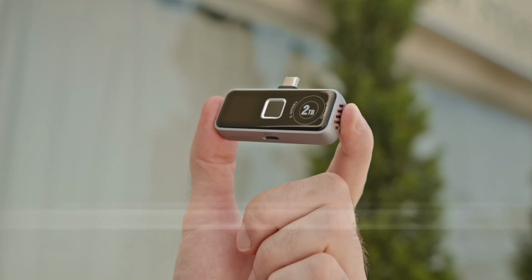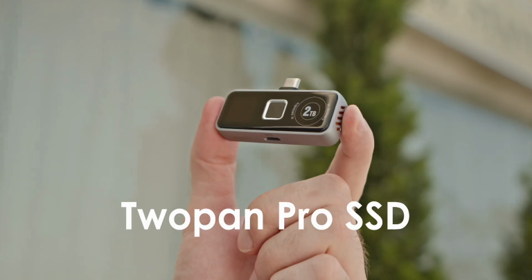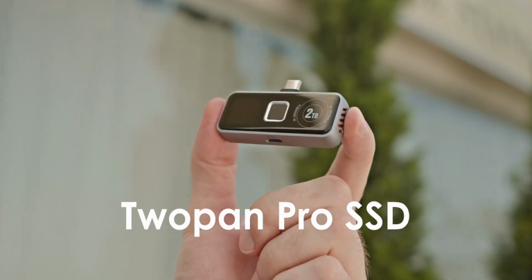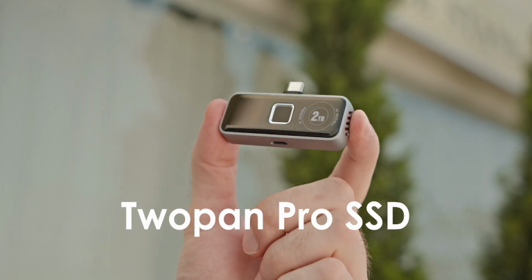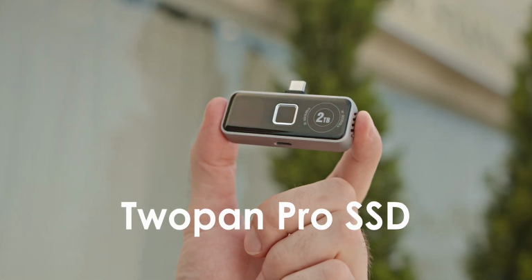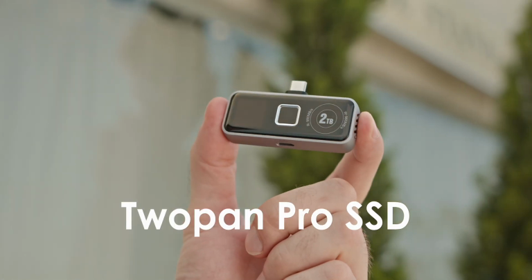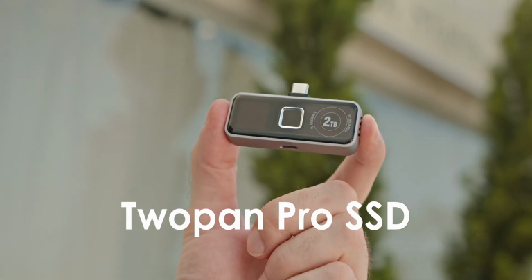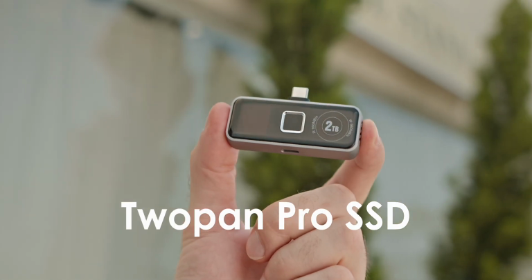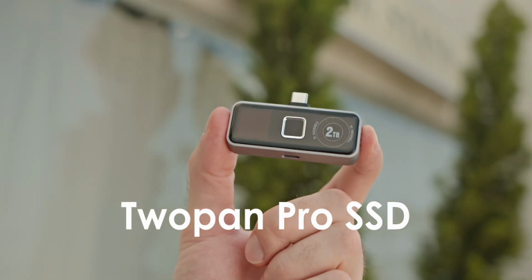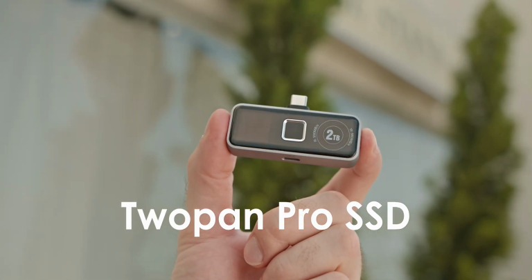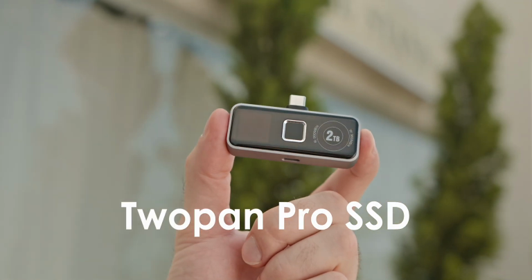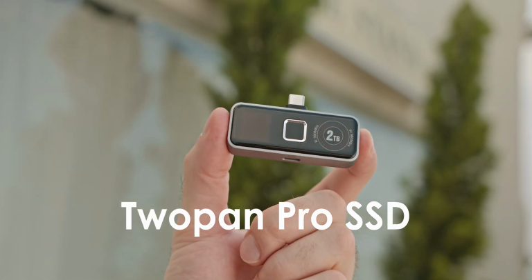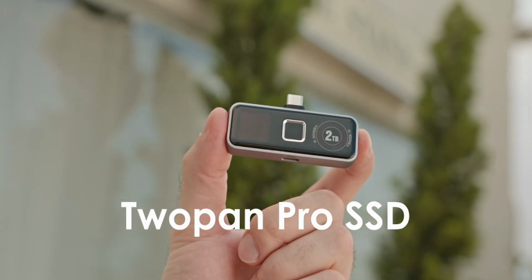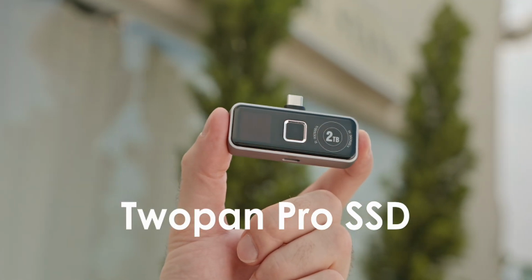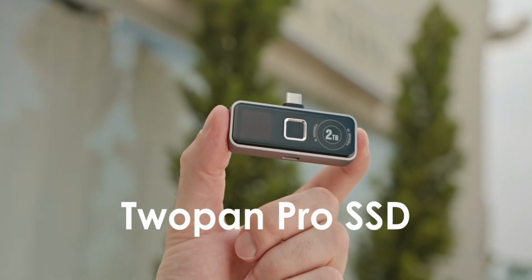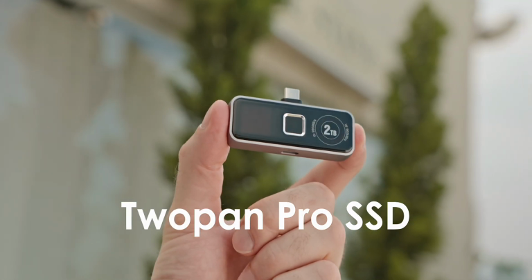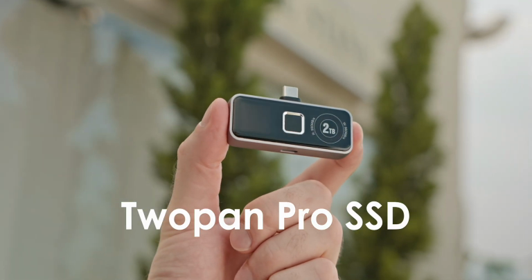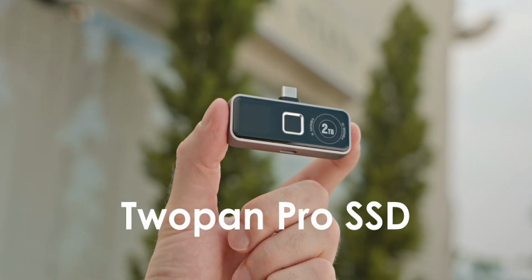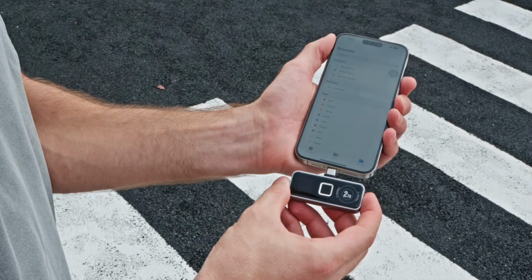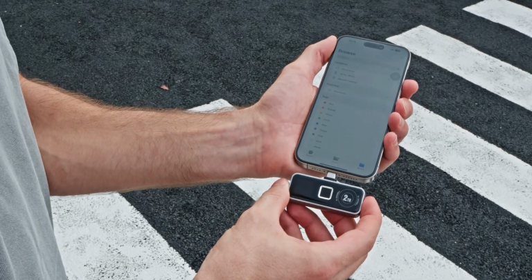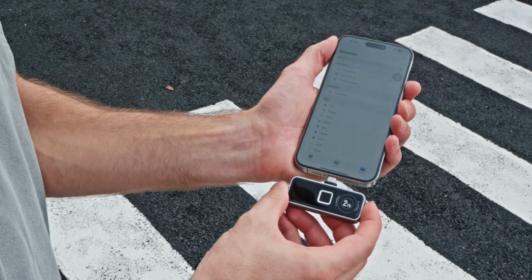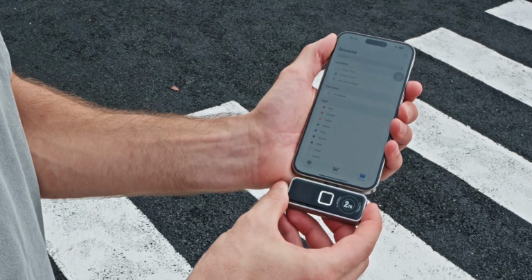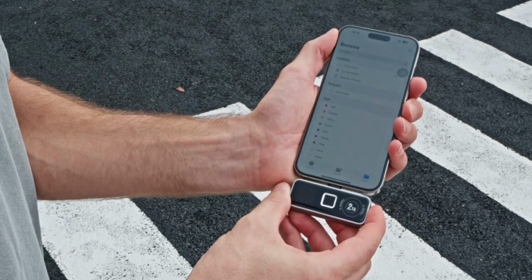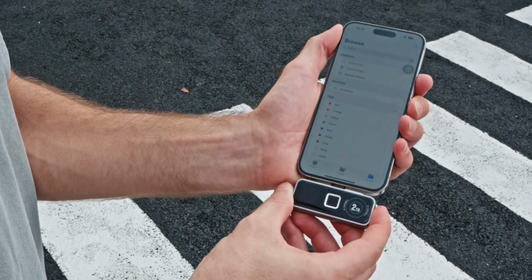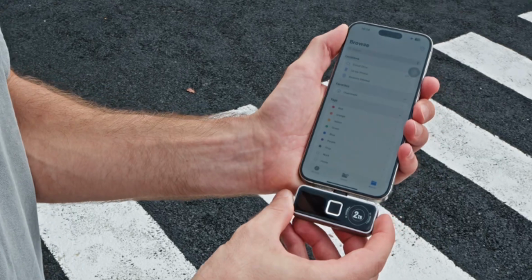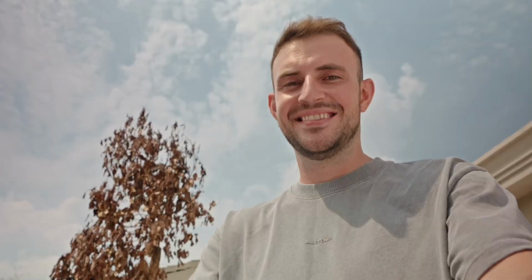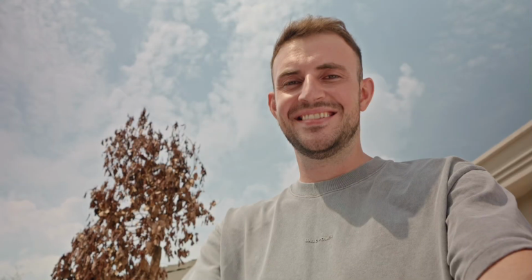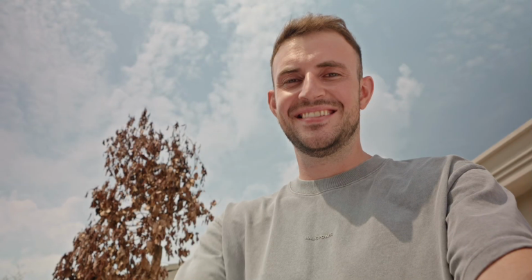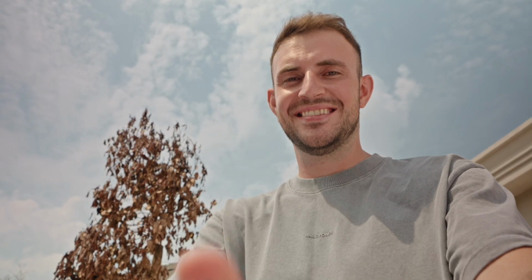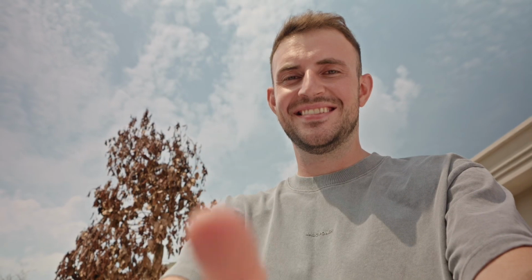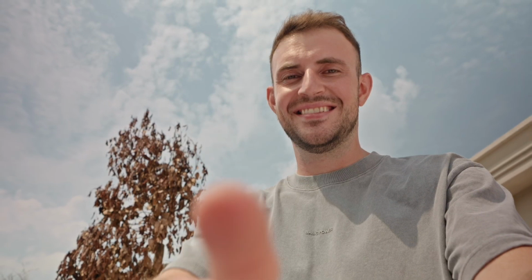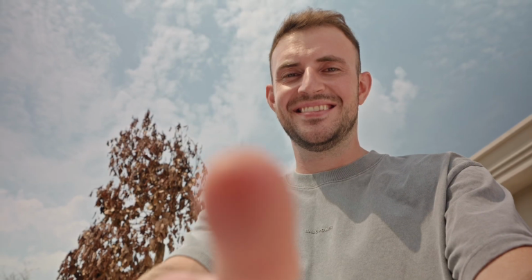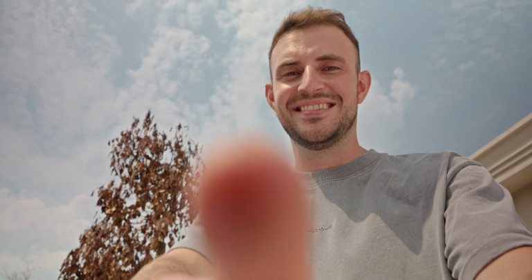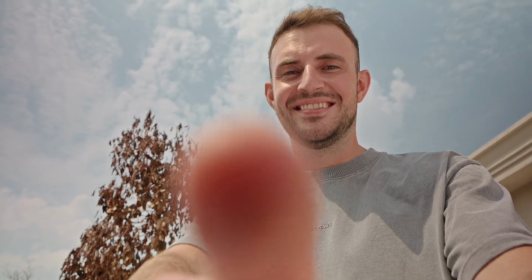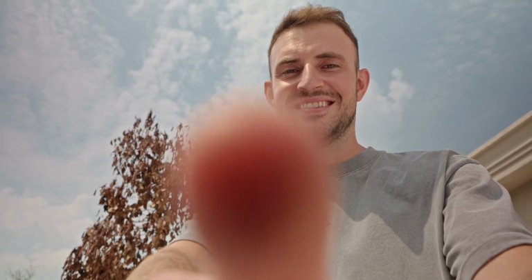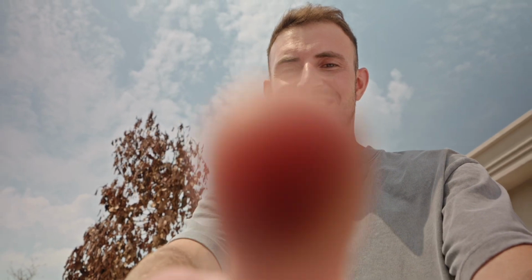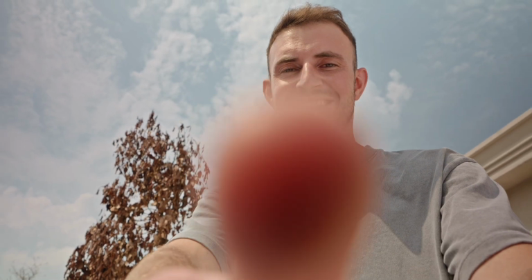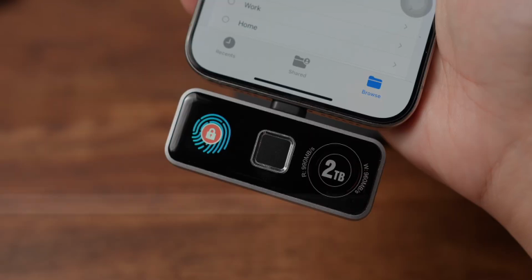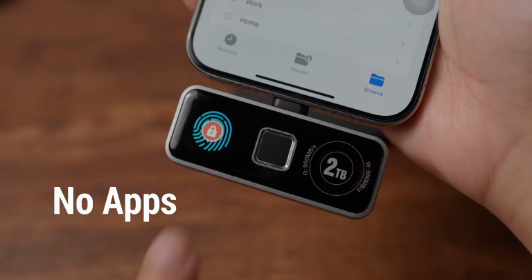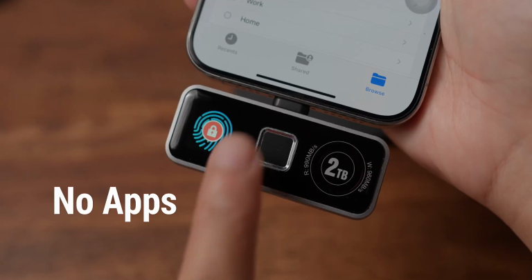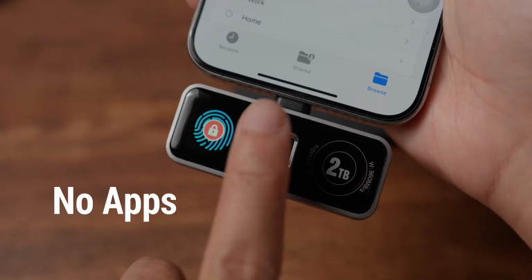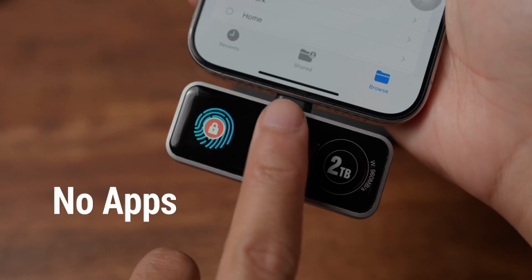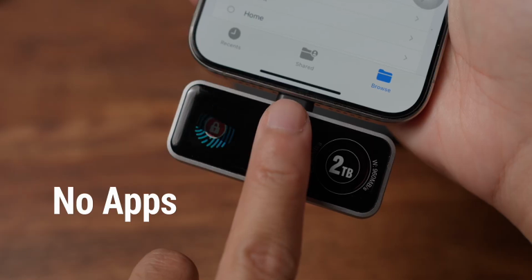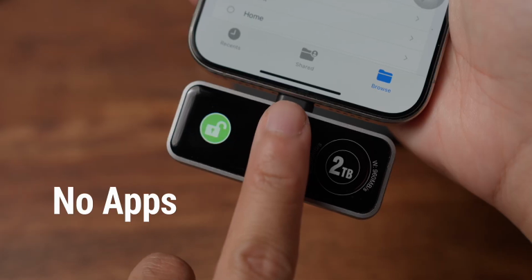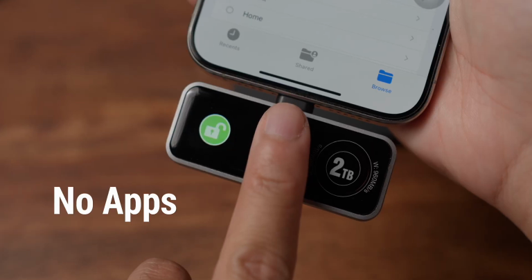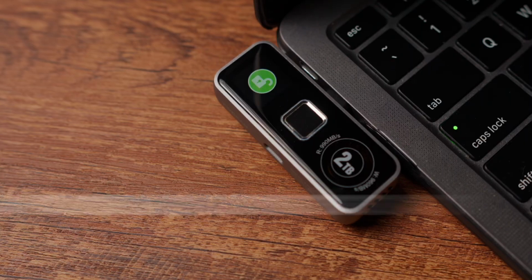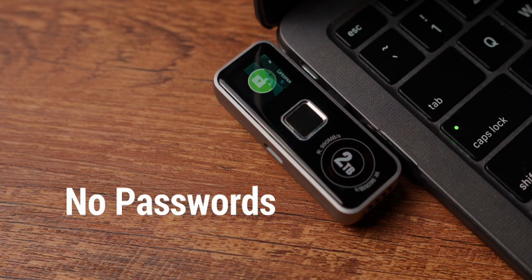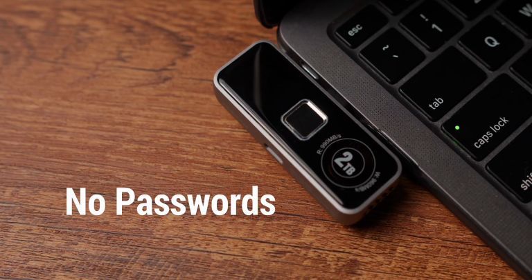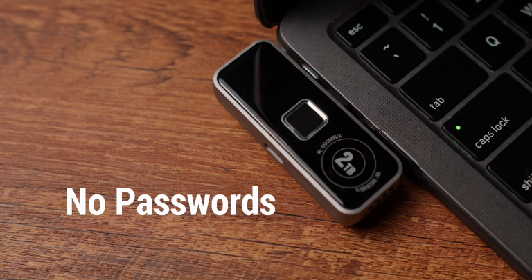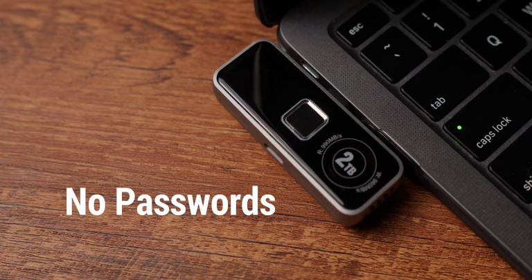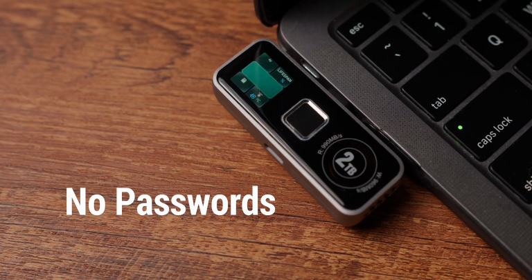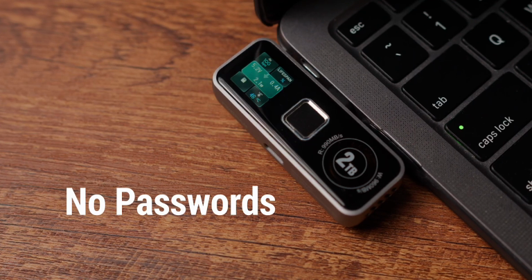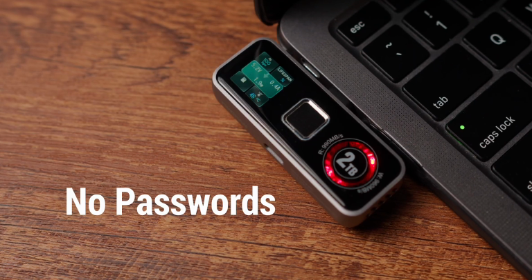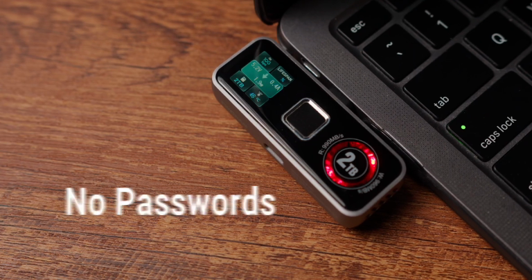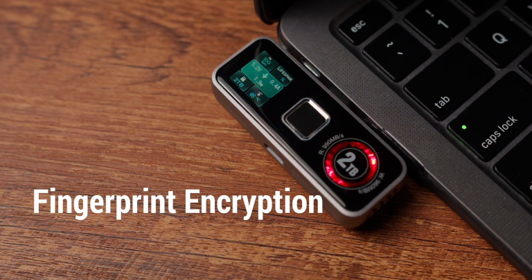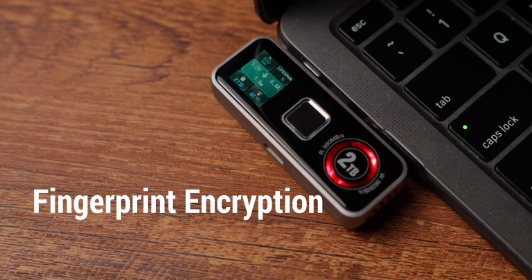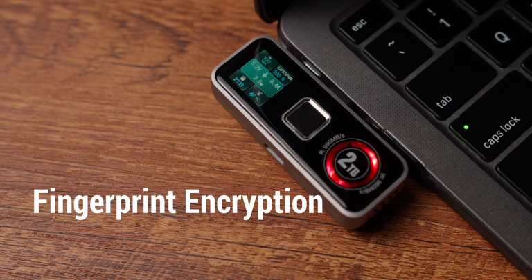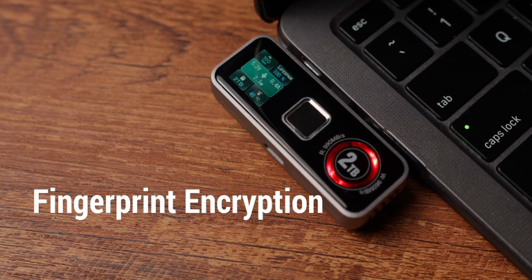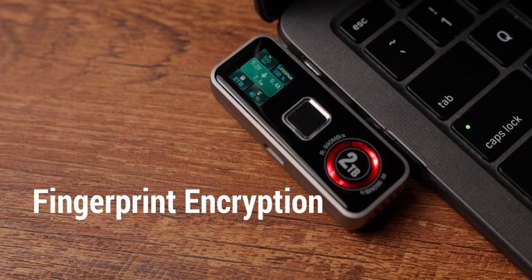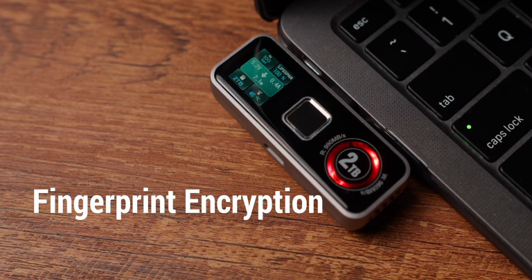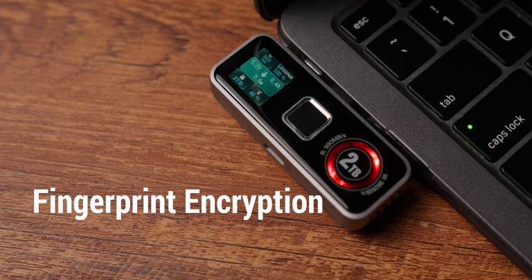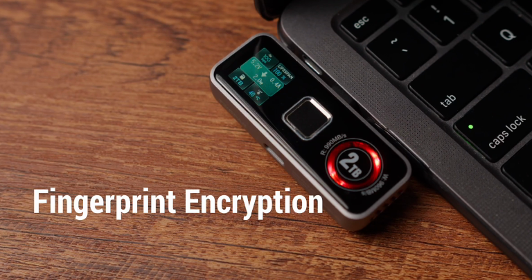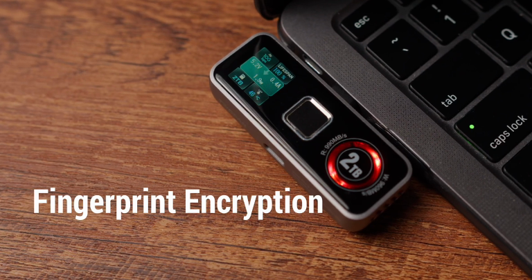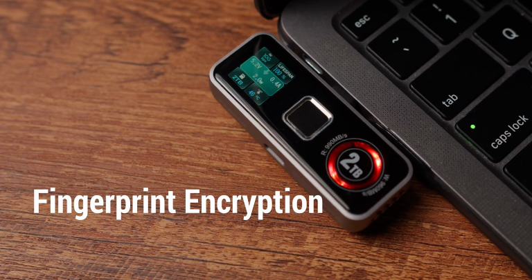Meet 2-Pan Pro SSD, unlocking your data with just a touch. No apps, no passwords, just your fingerprint.